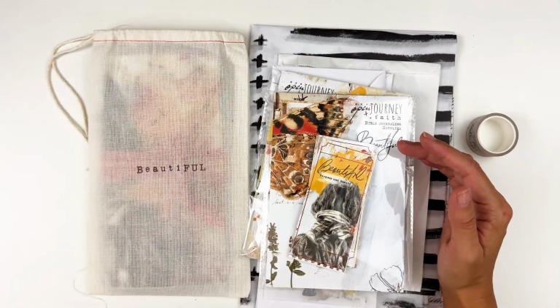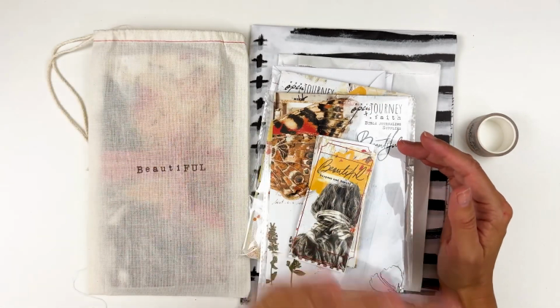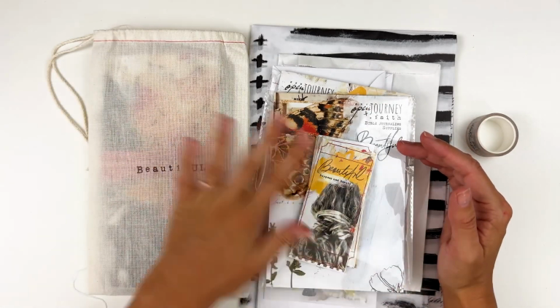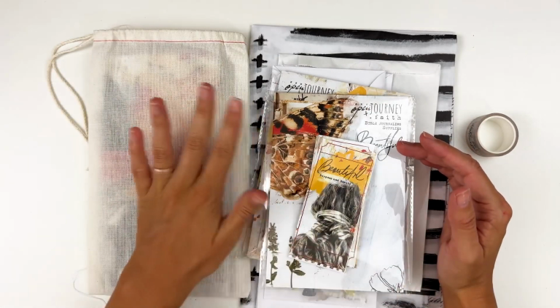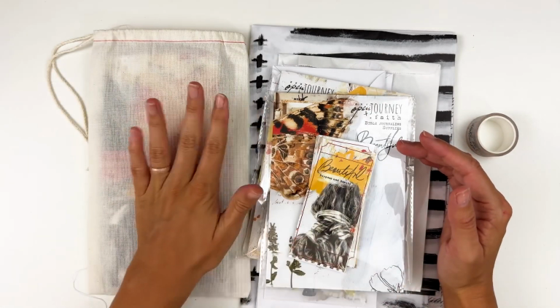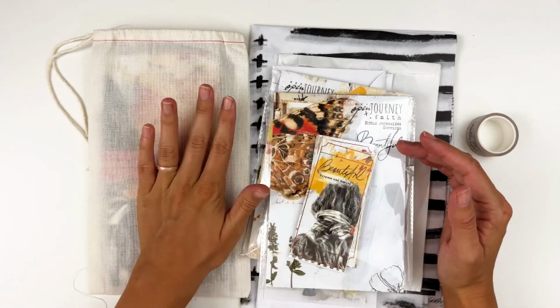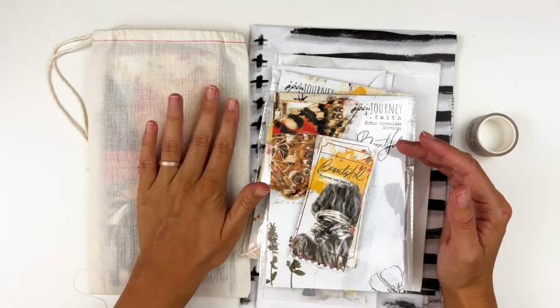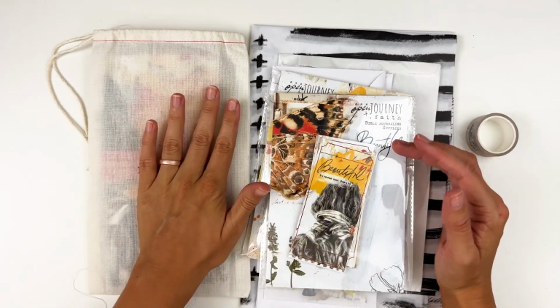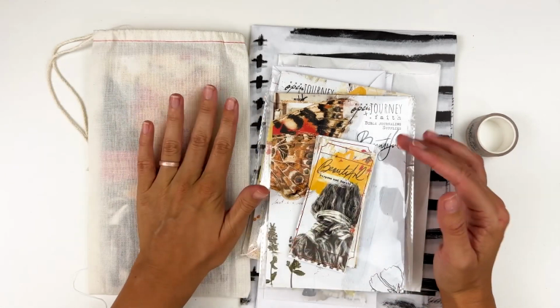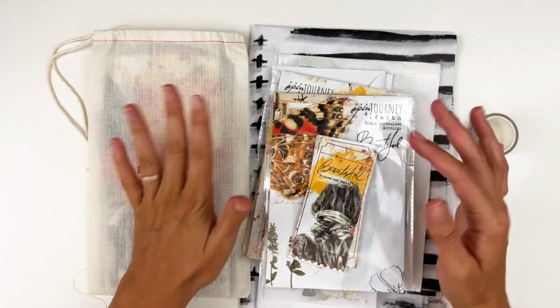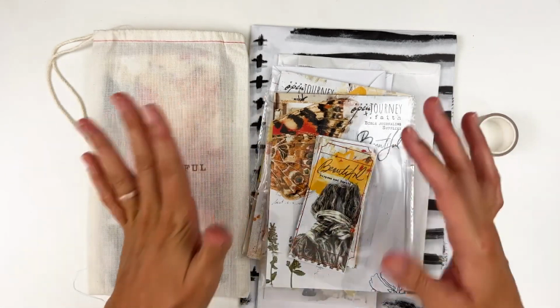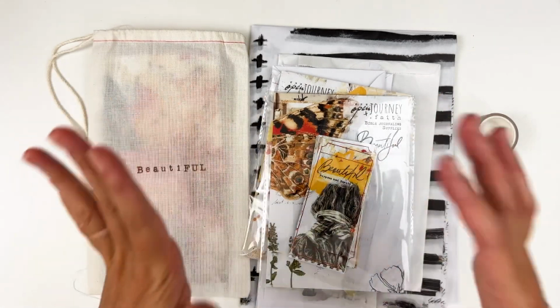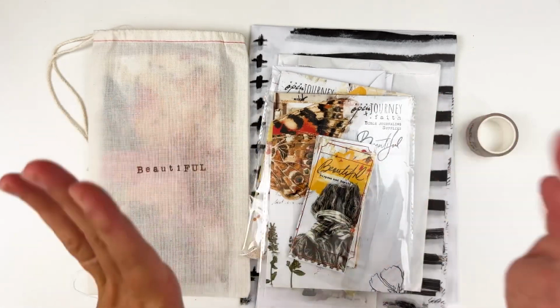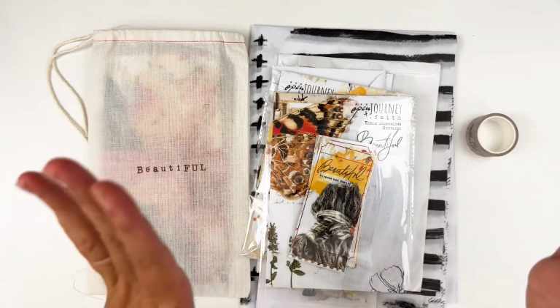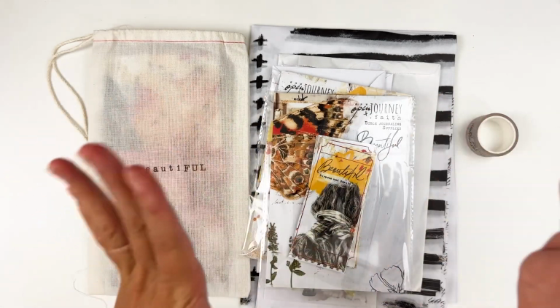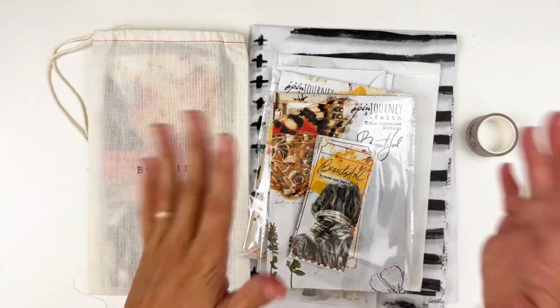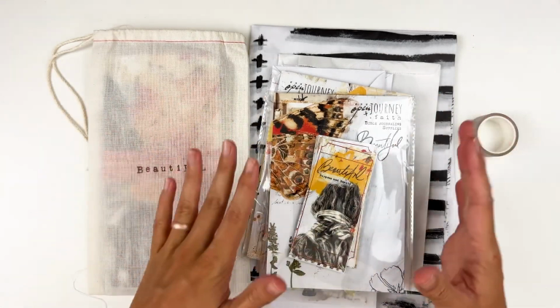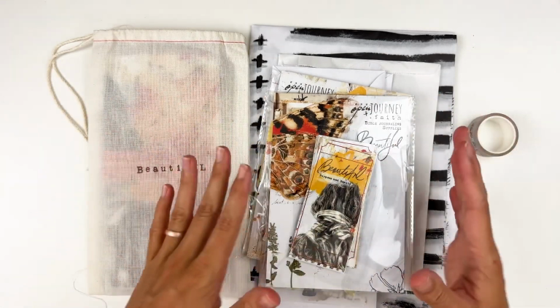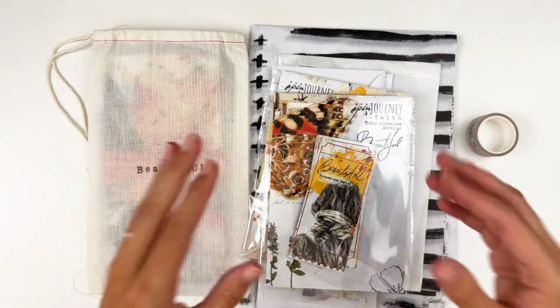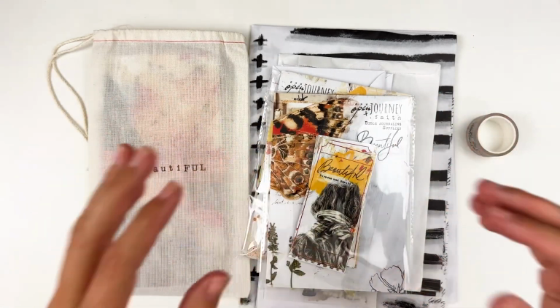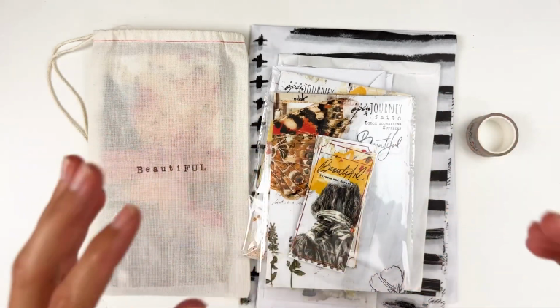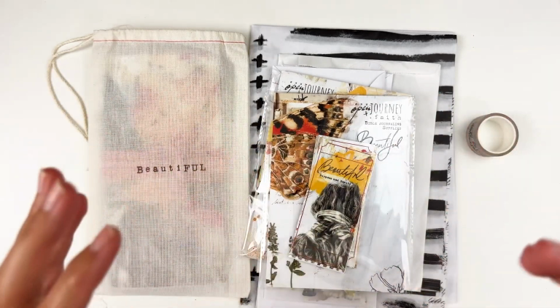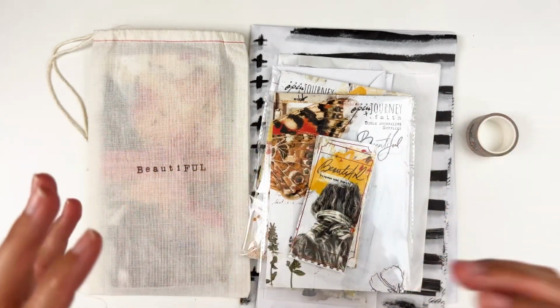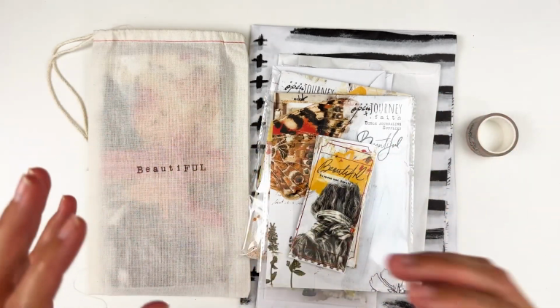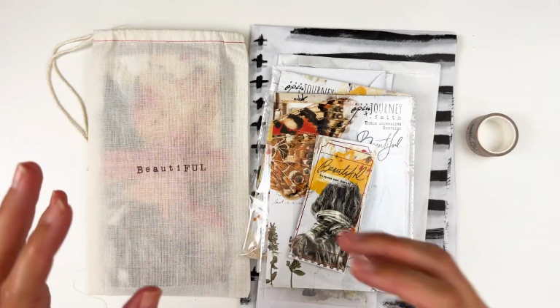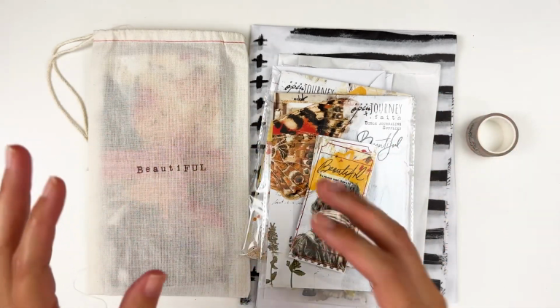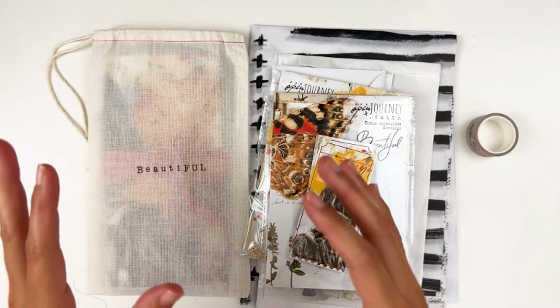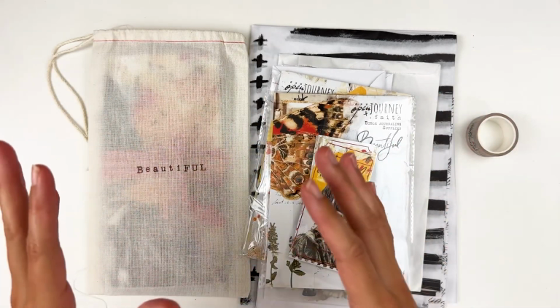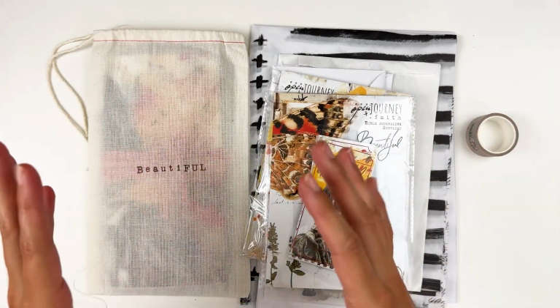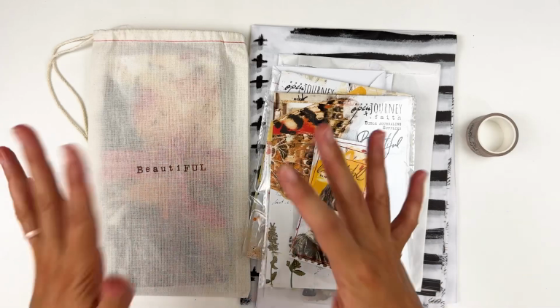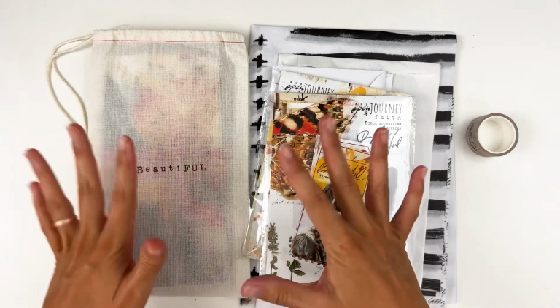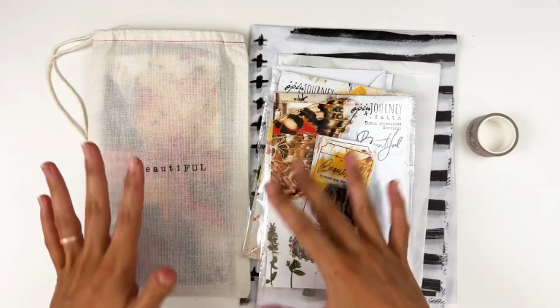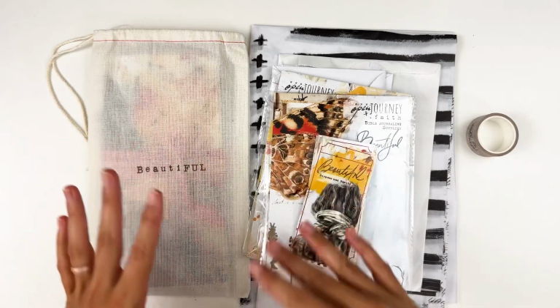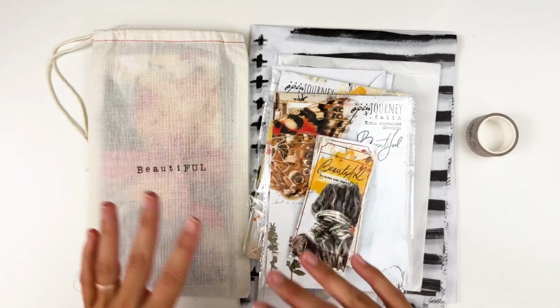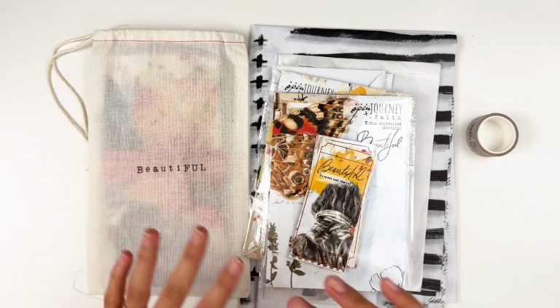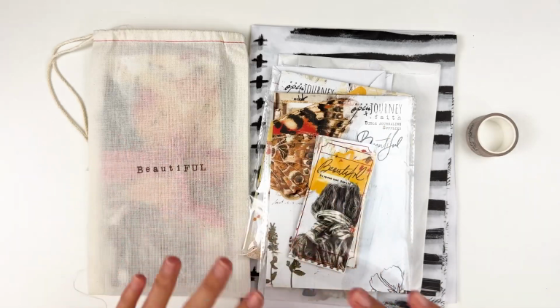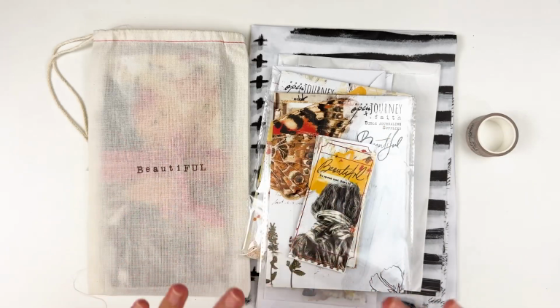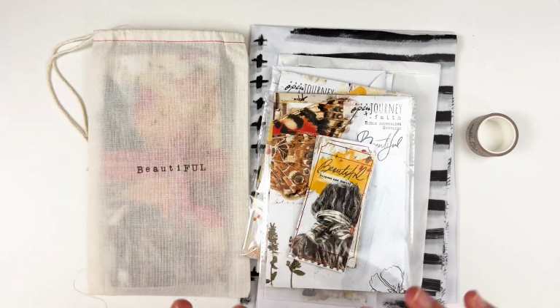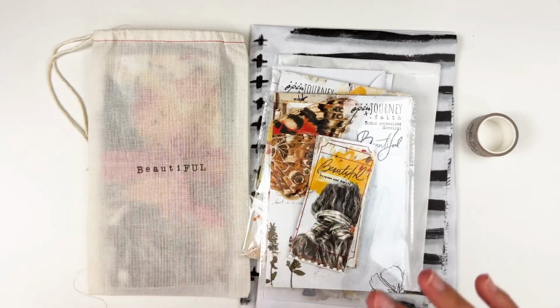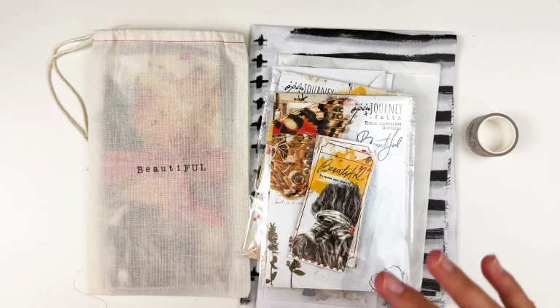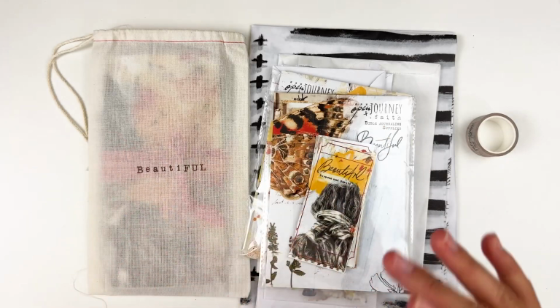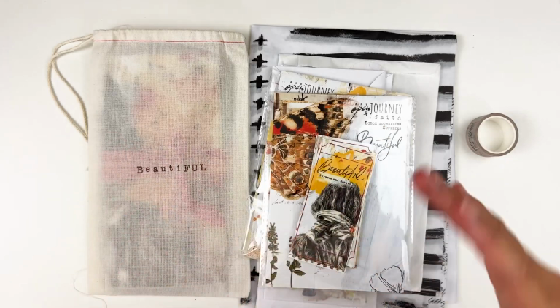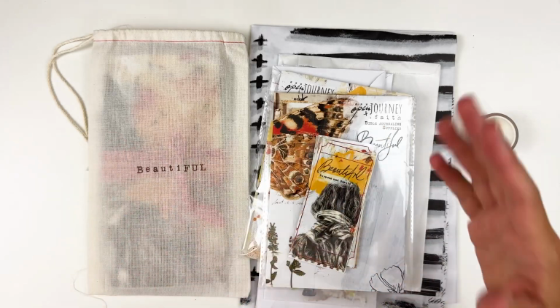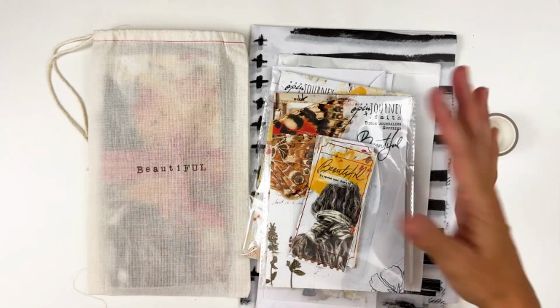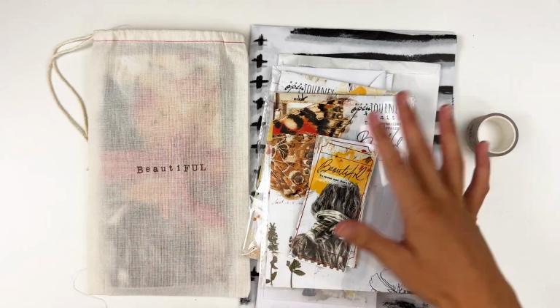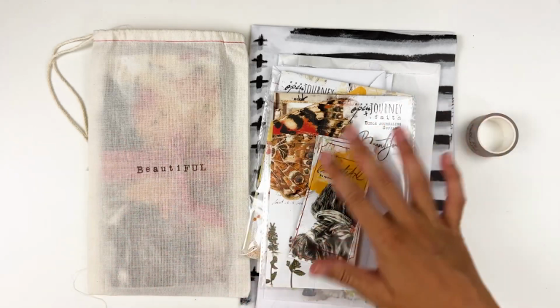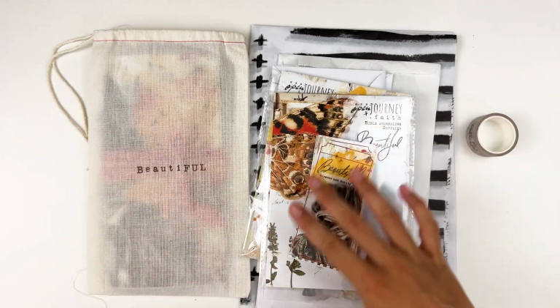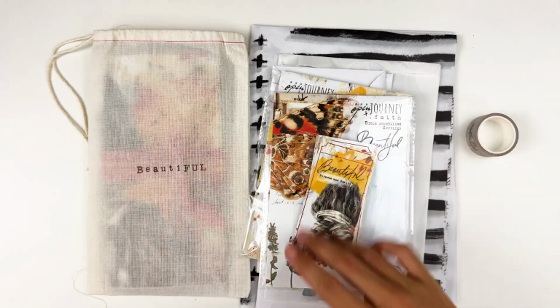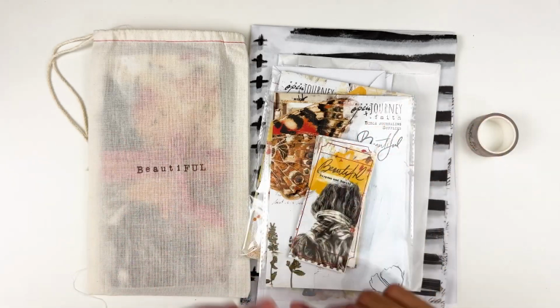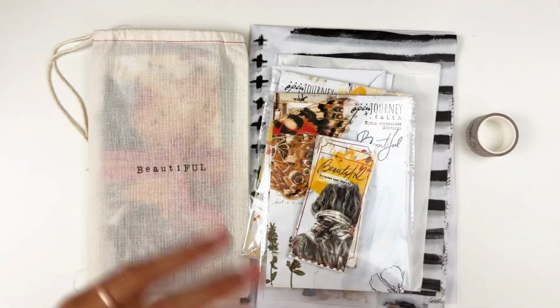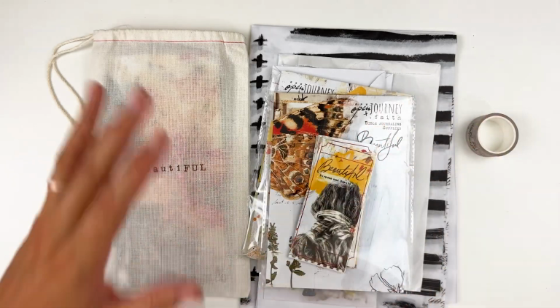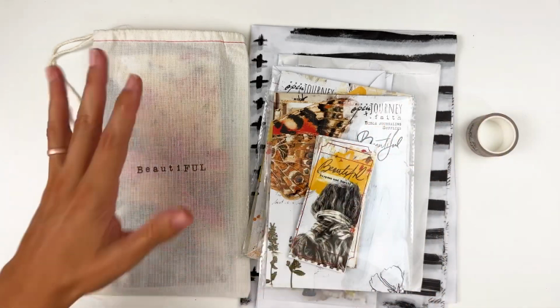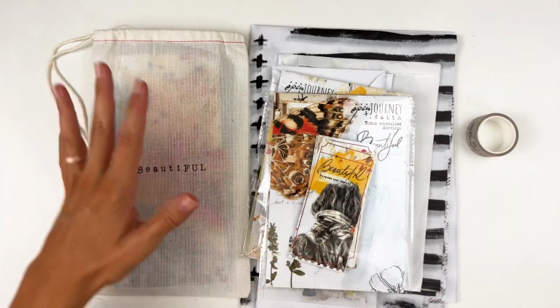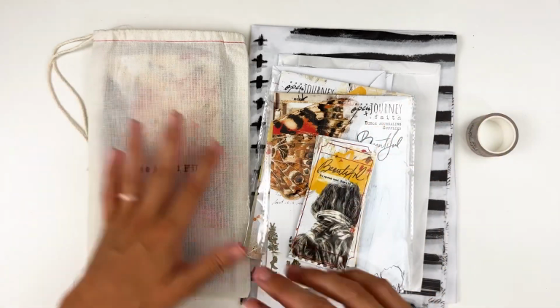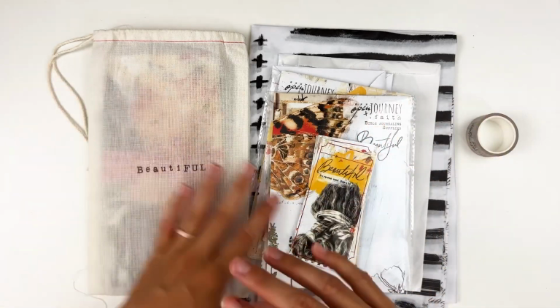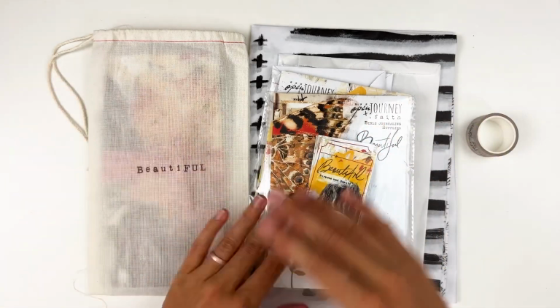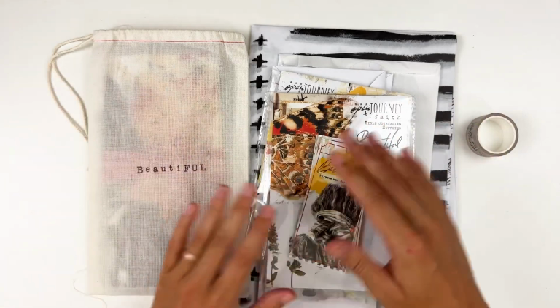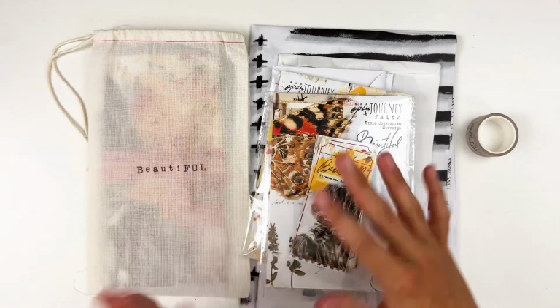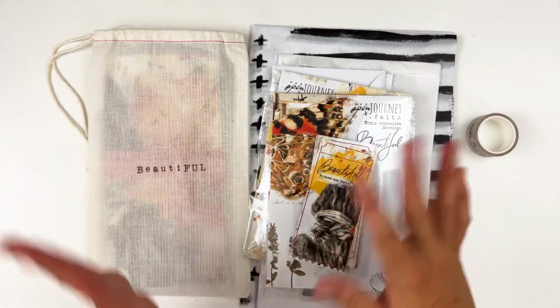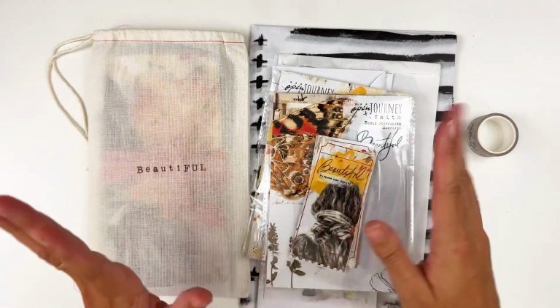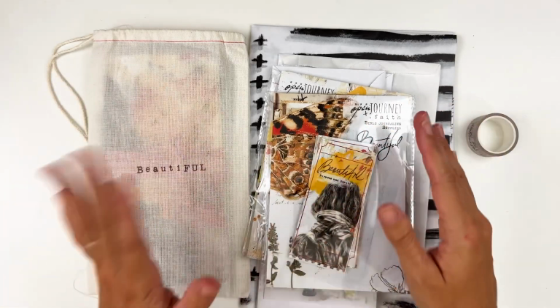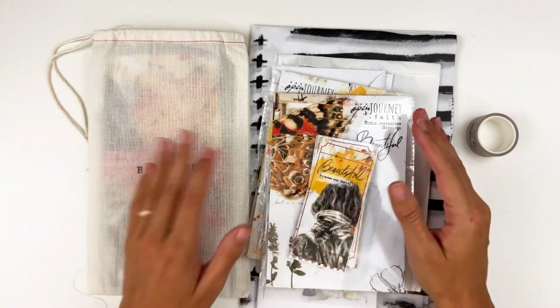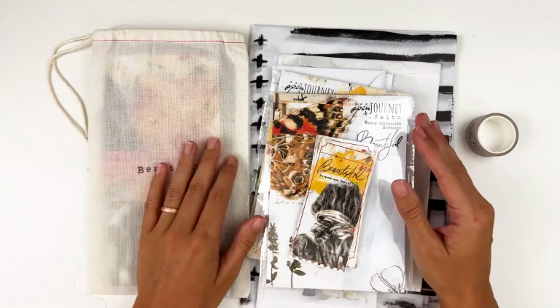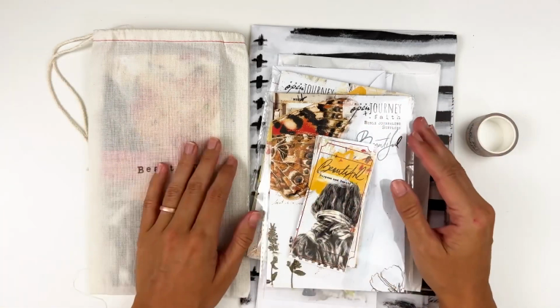So if you sign up anywhere between now and October 15th, you will be starting your subscription with November's kit. Just keep that in mind — it's all in the fine print on the website. There's lots of information about setting up a subscription, if you need to cancel, when things ship out, all that goodness.